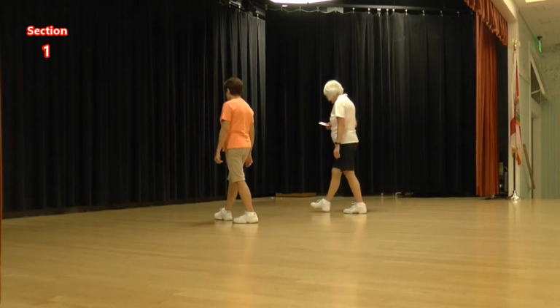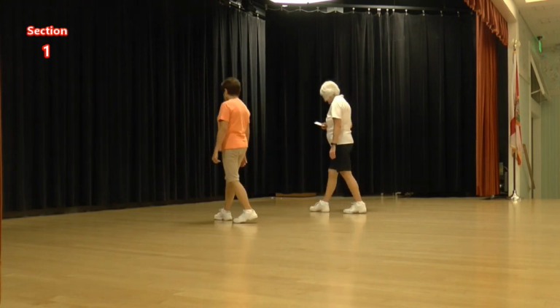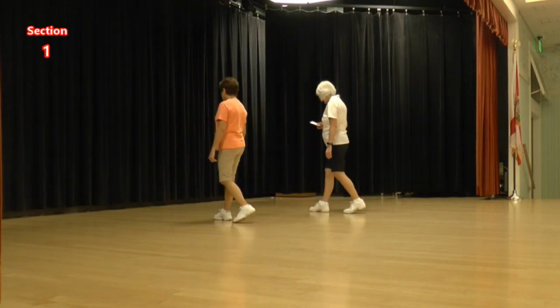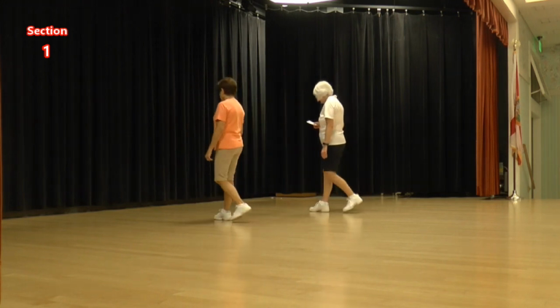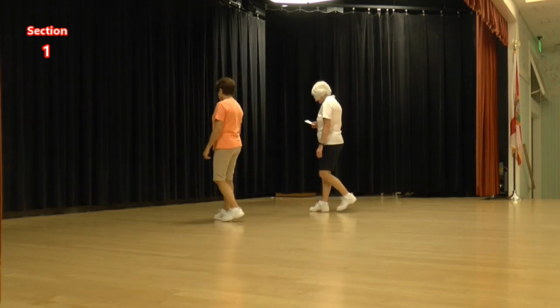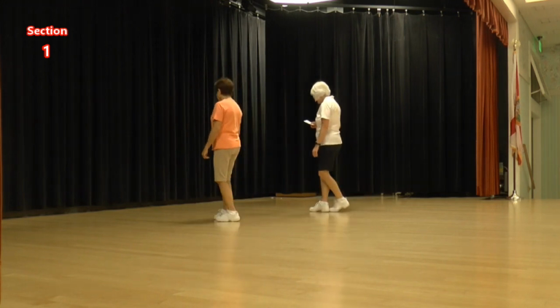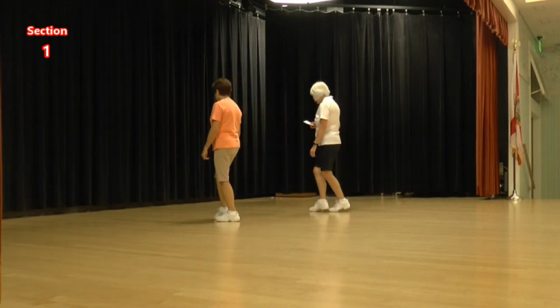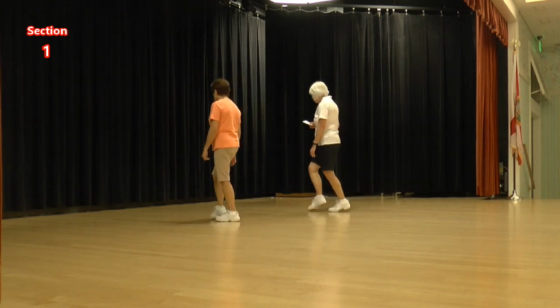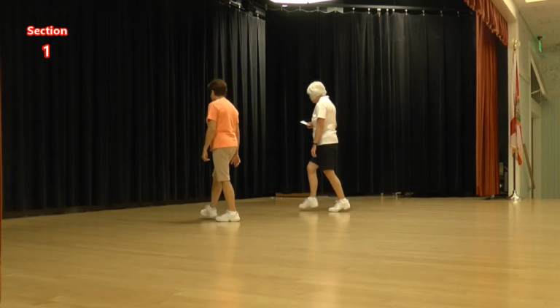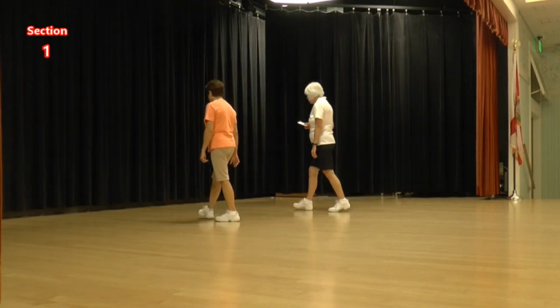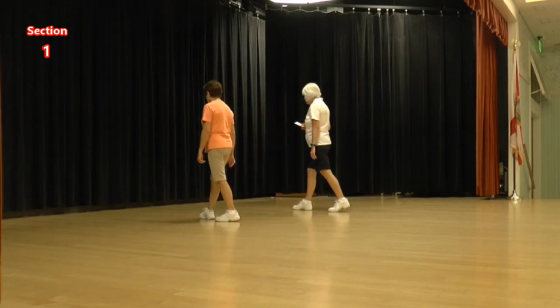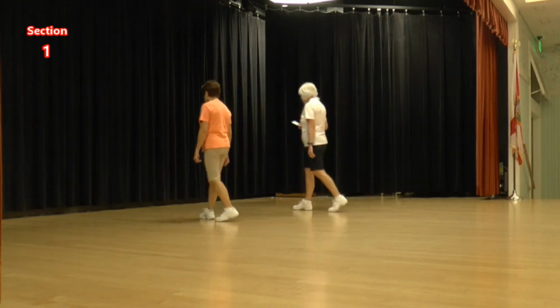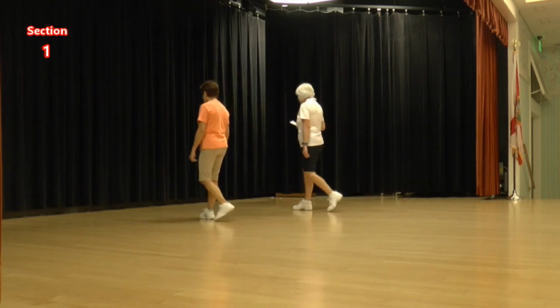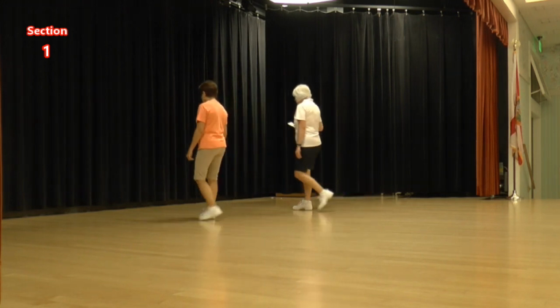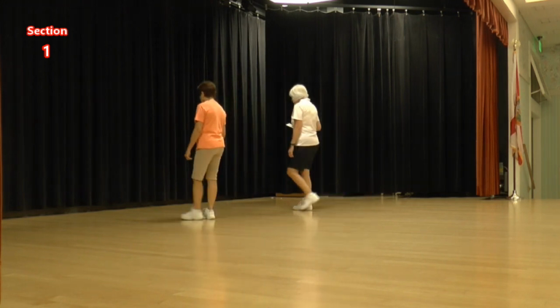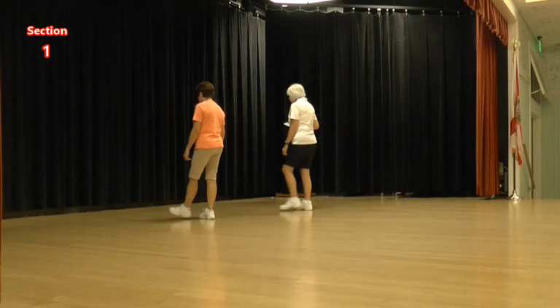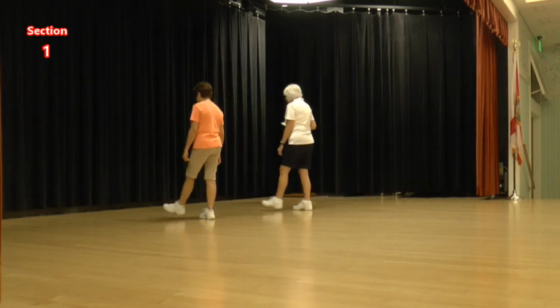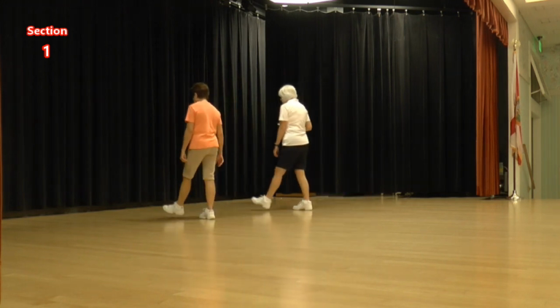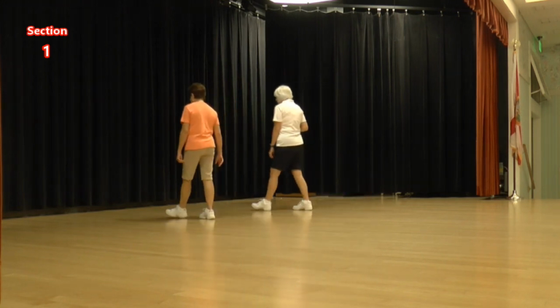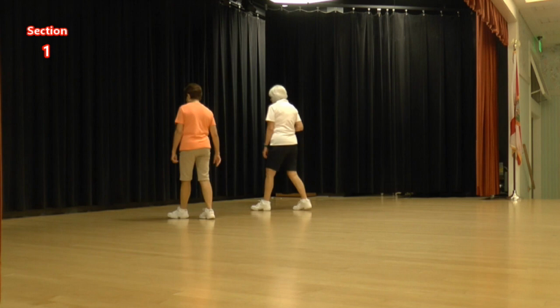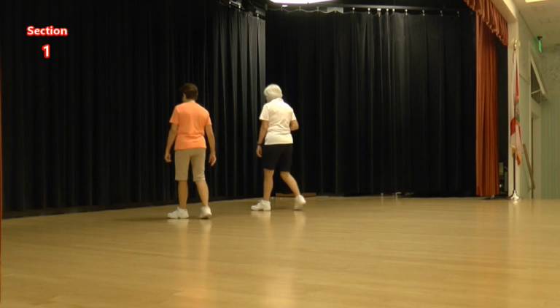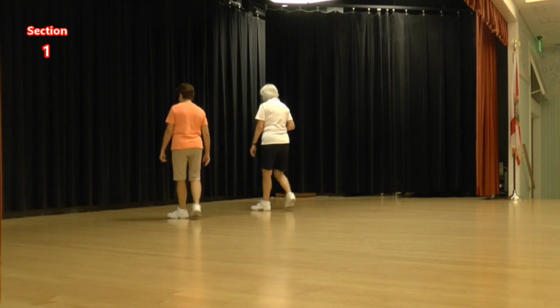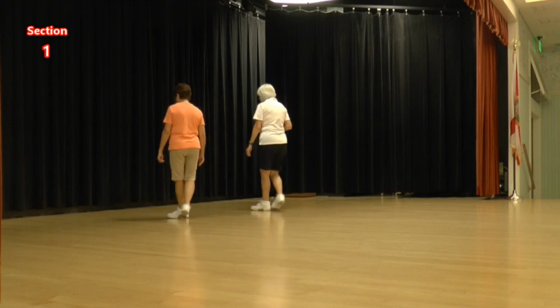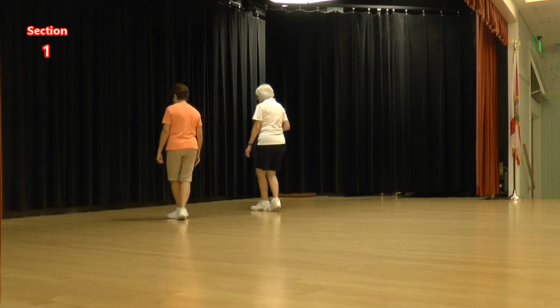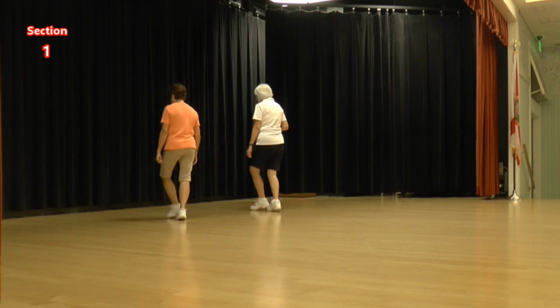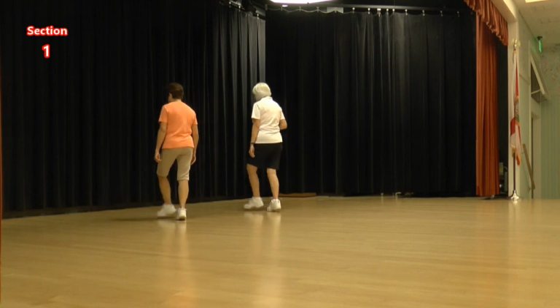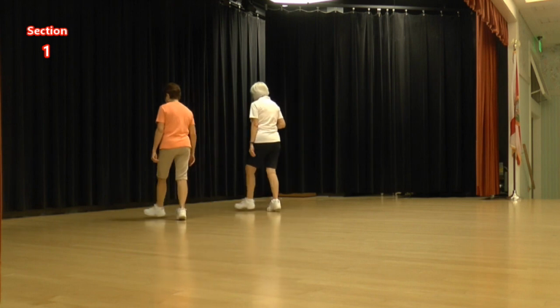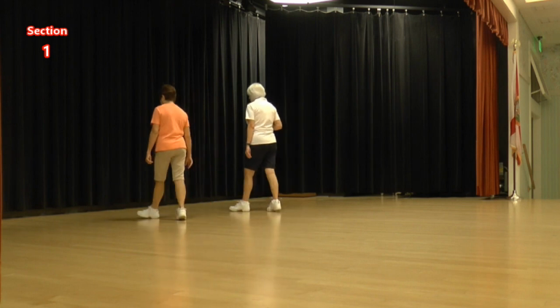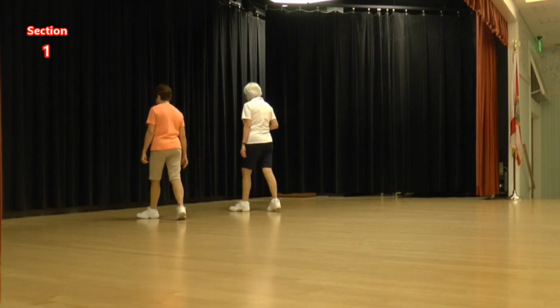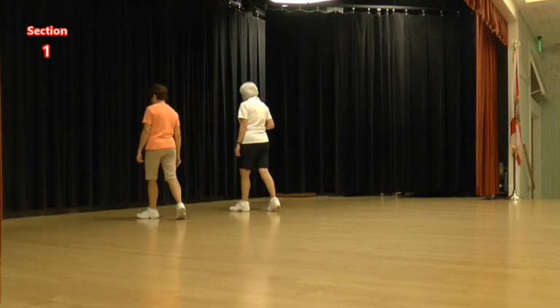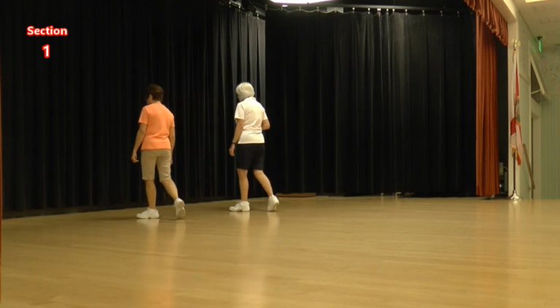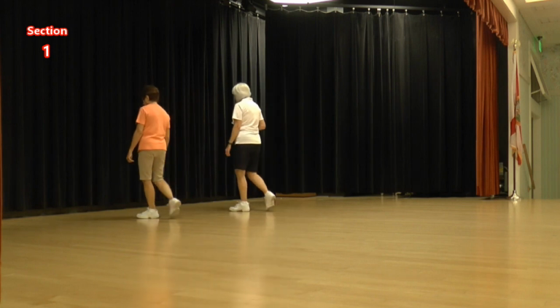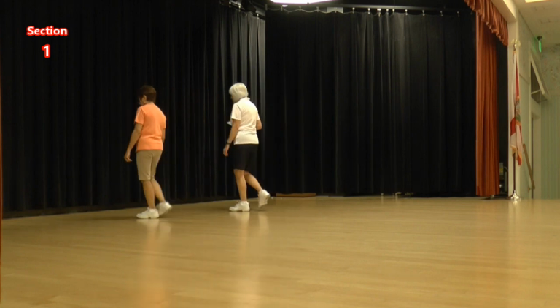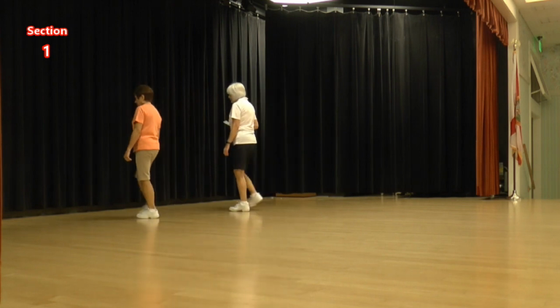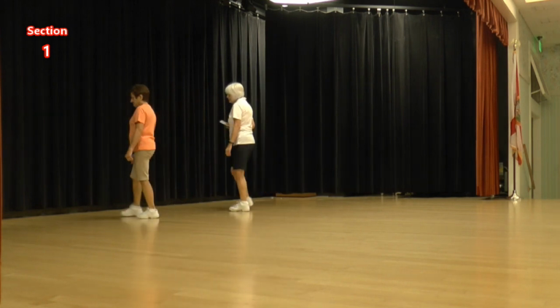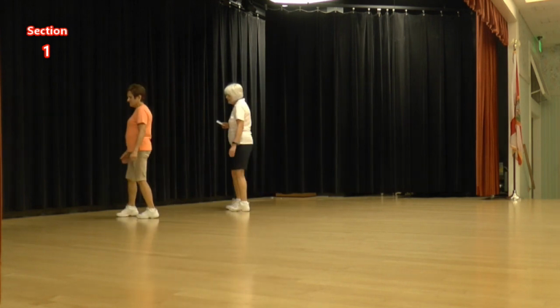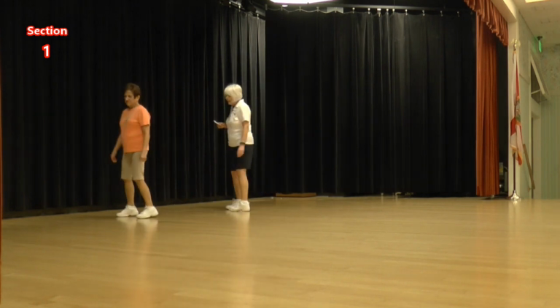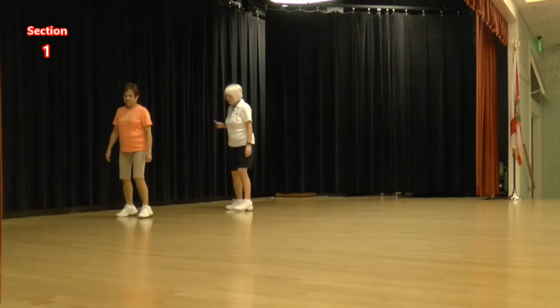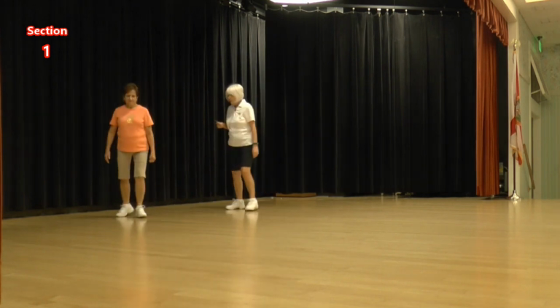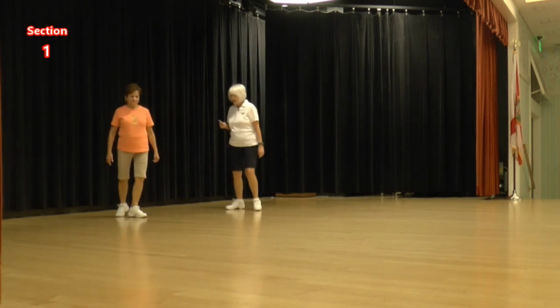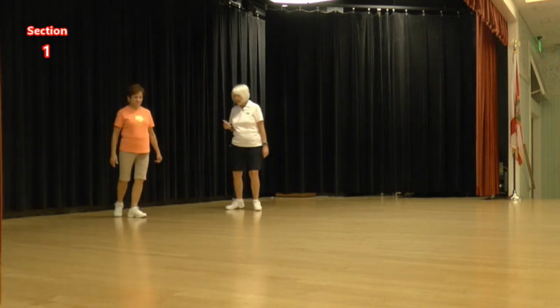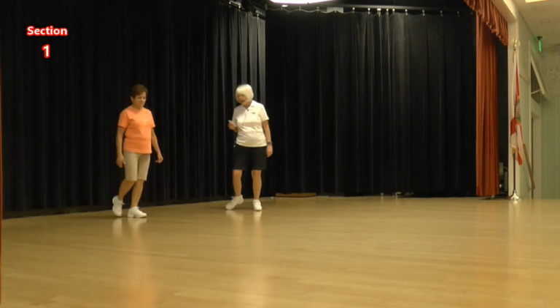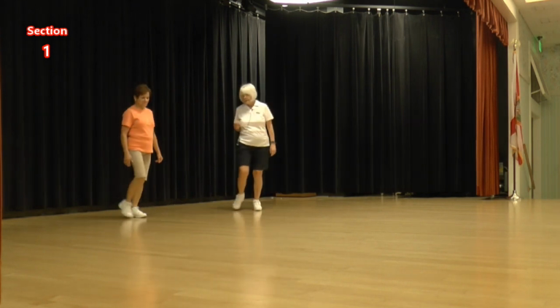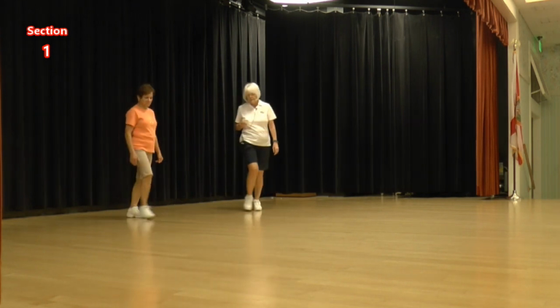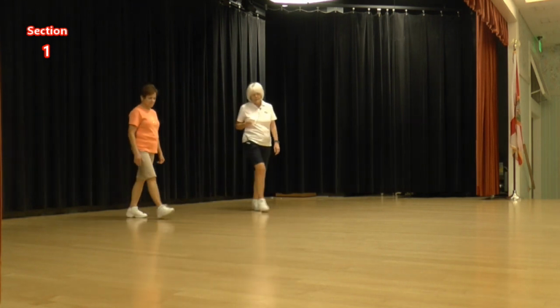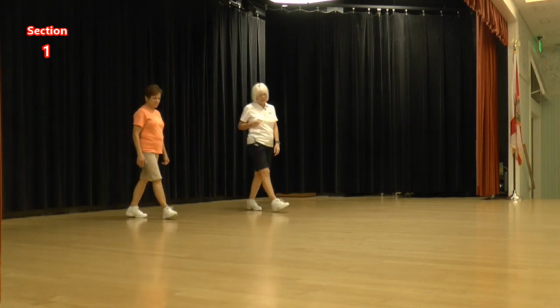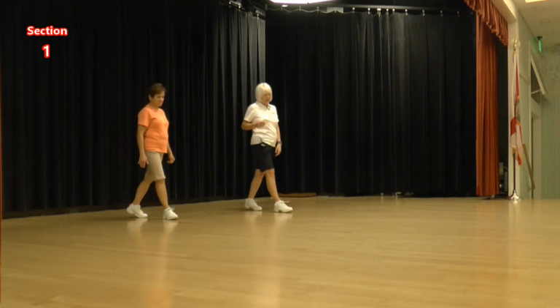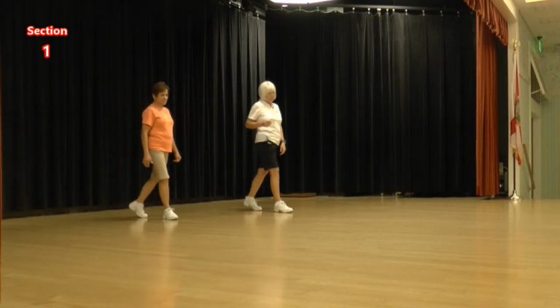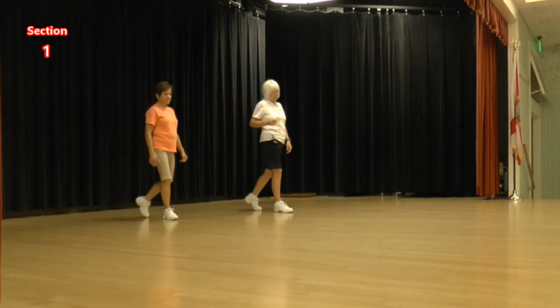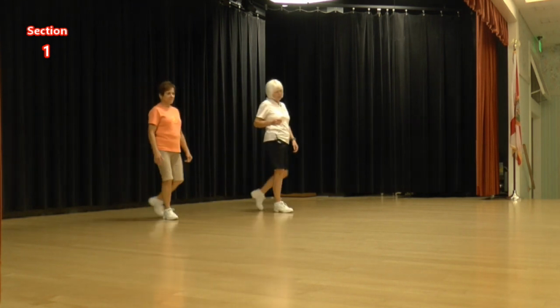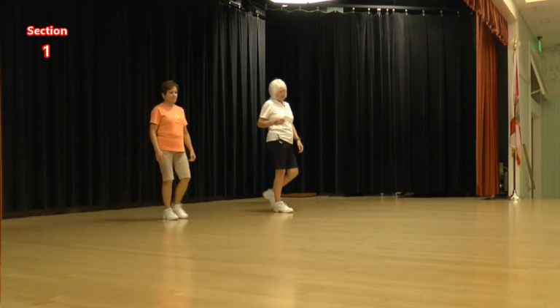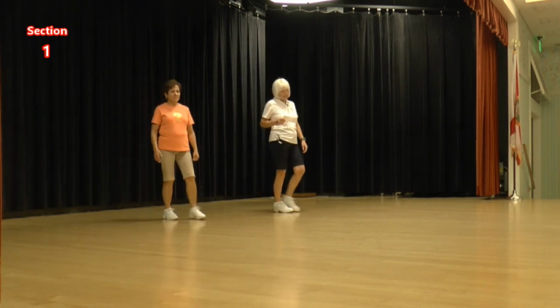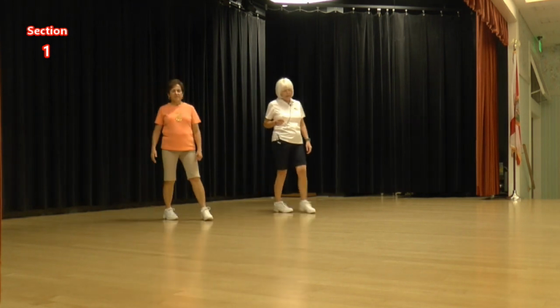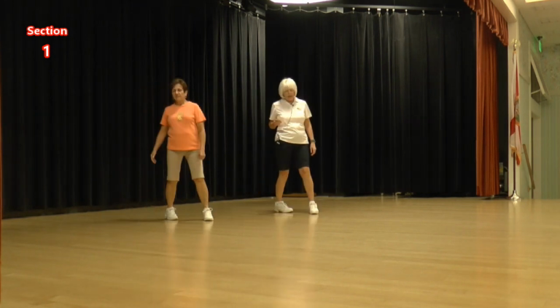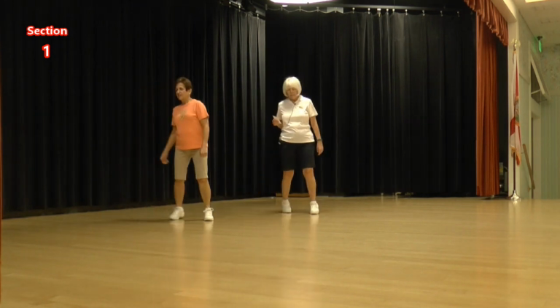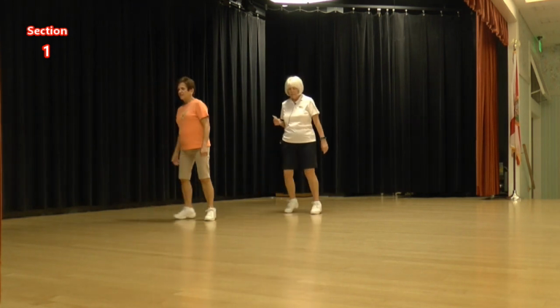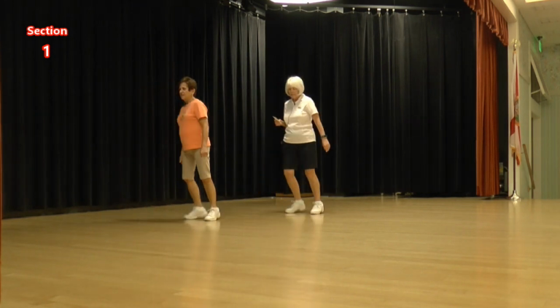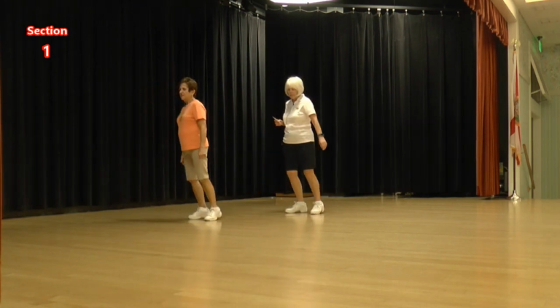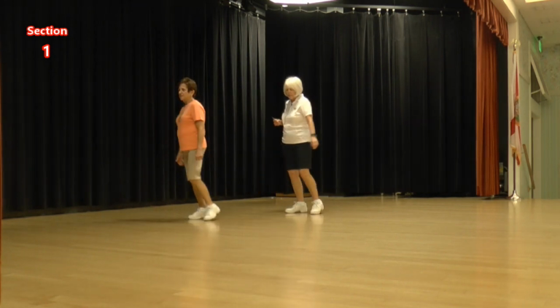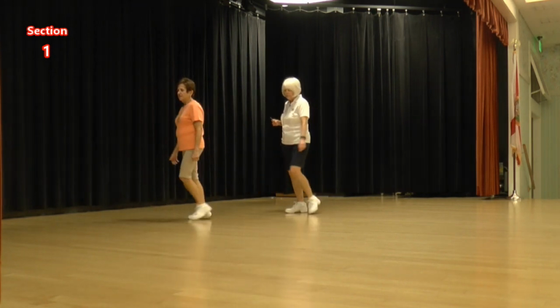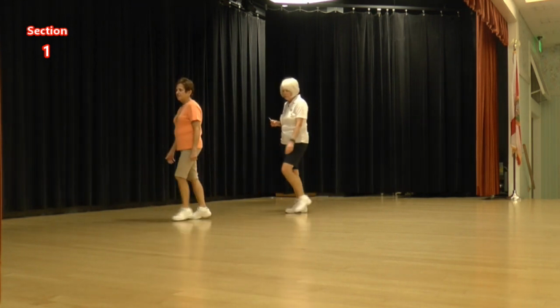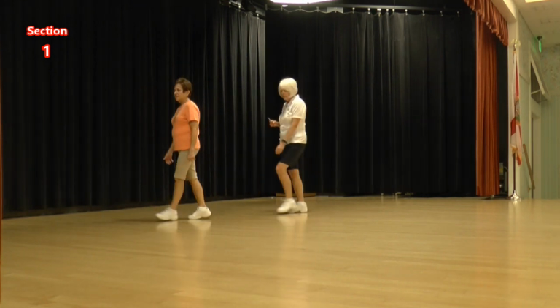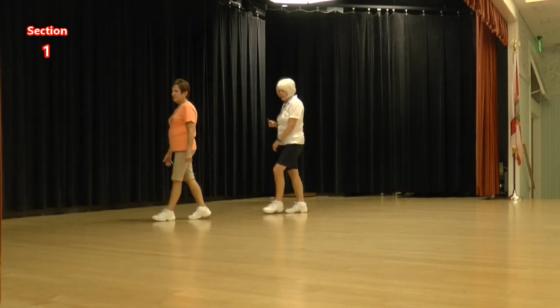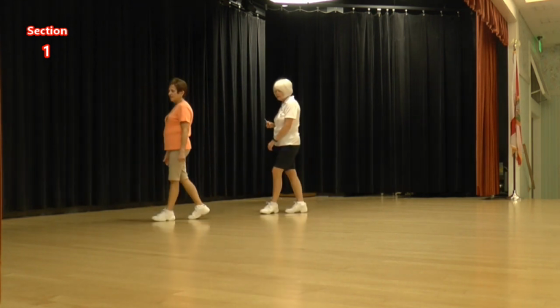Lock, step, lock, step. Step, a half step, step, a quarter cross.